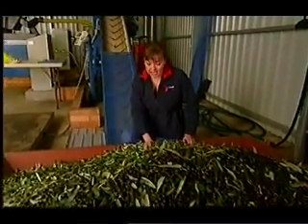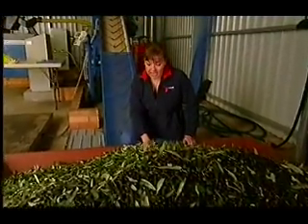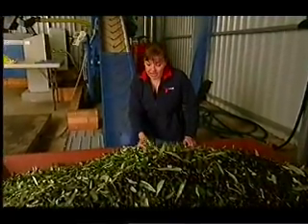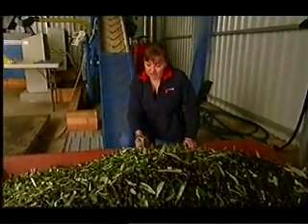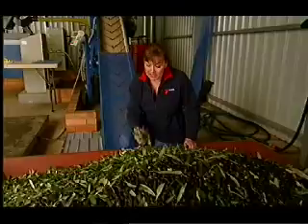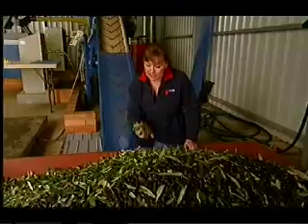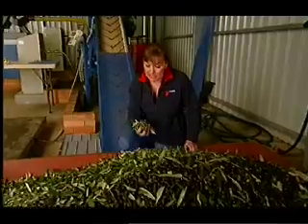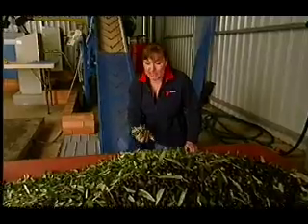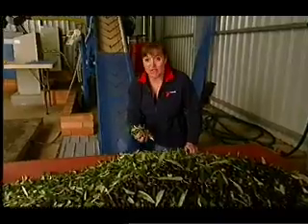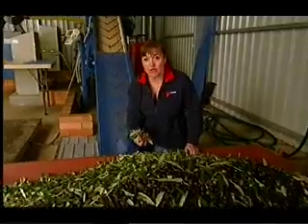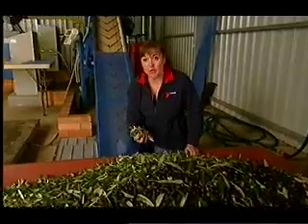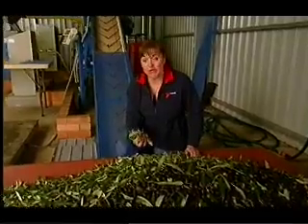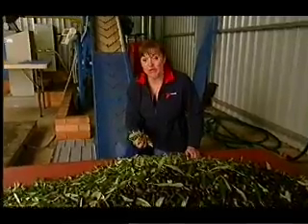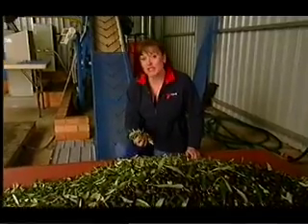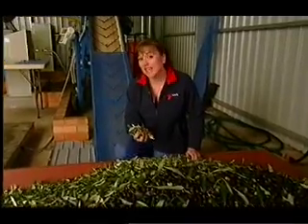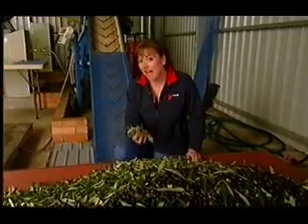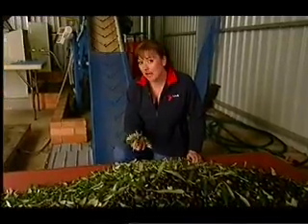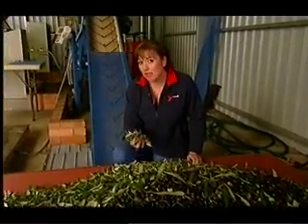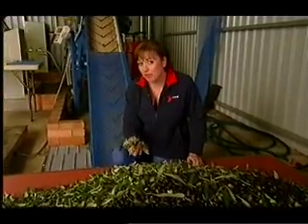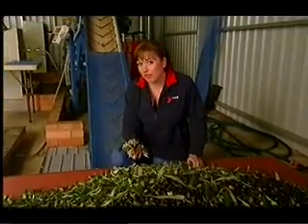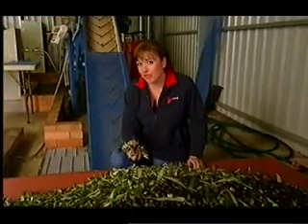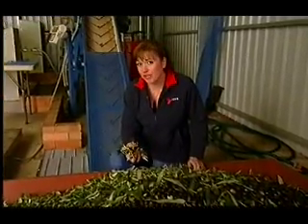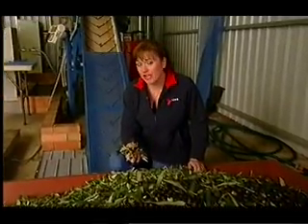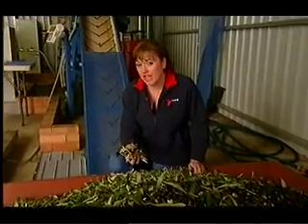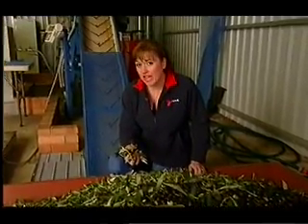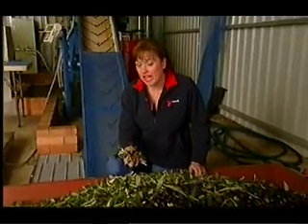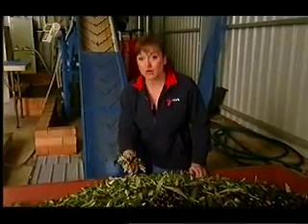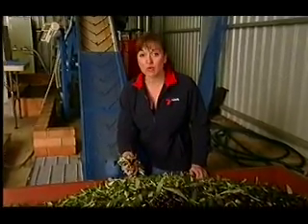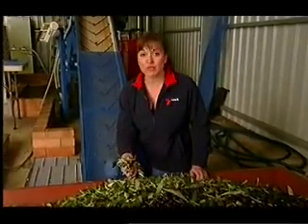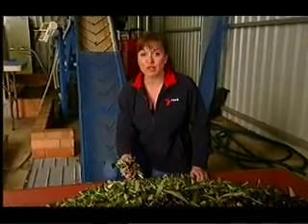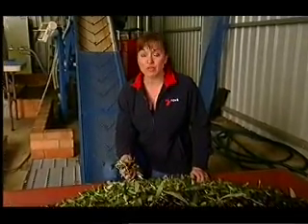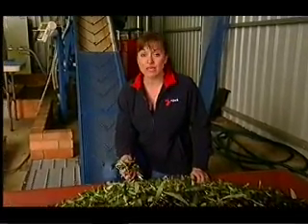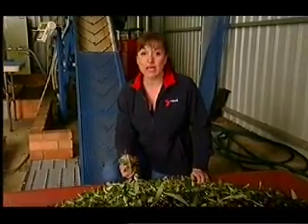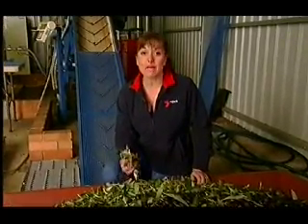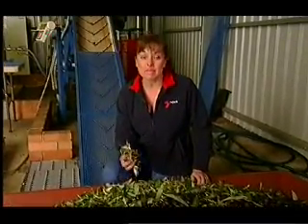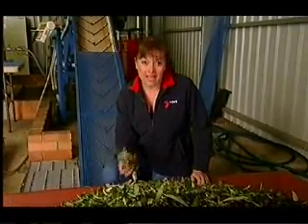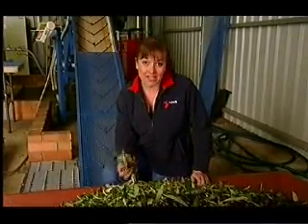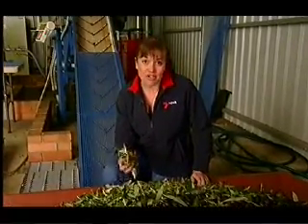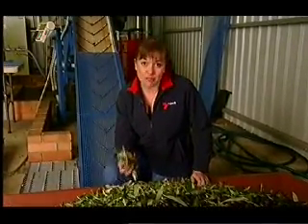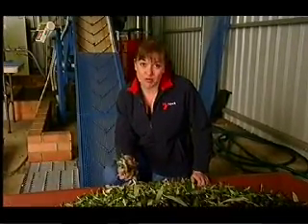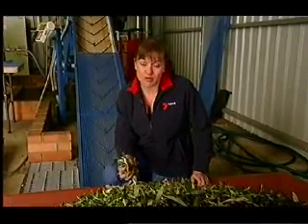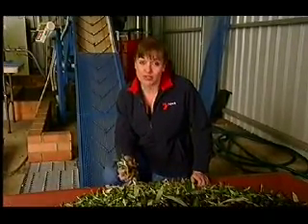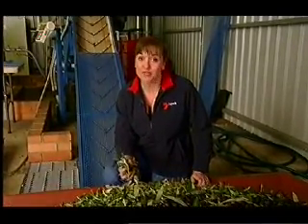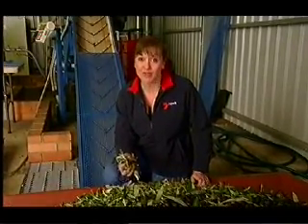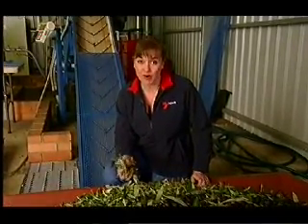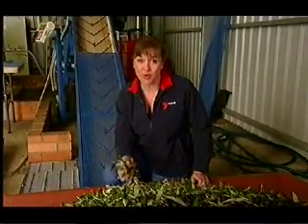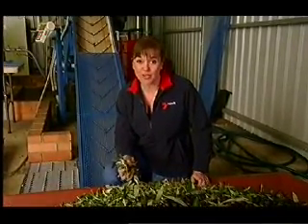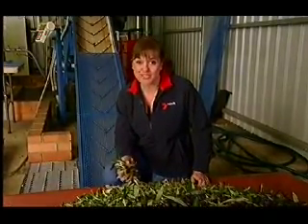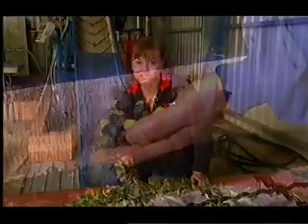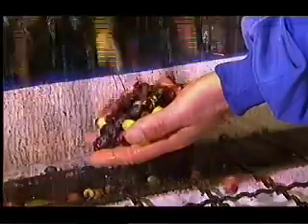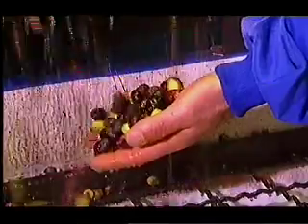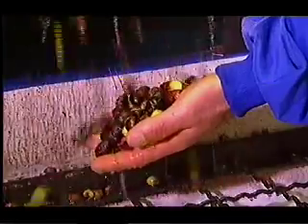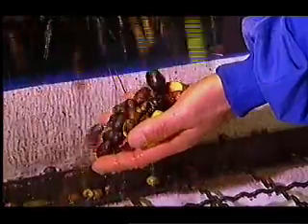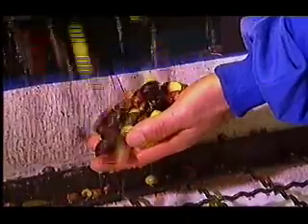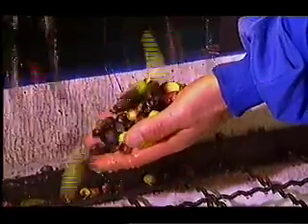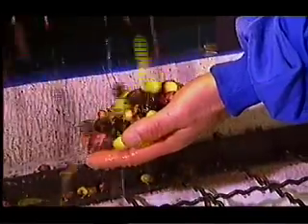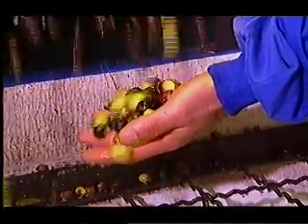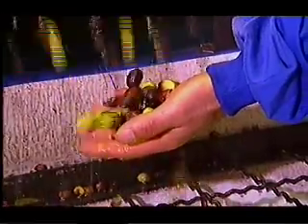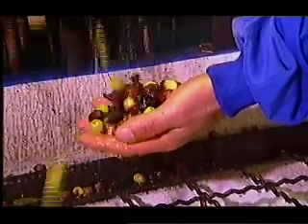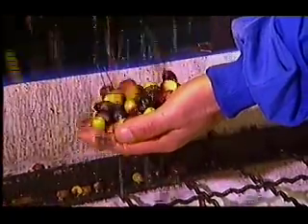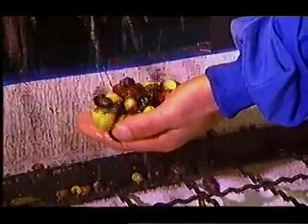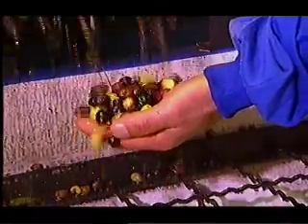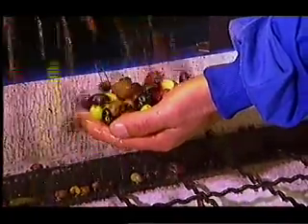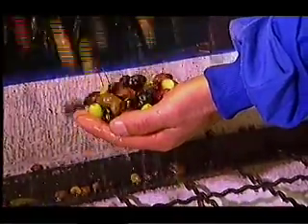If its medicinal benefits are proven, it could also be a major boost for growers. Melody Horrell, Seven News.